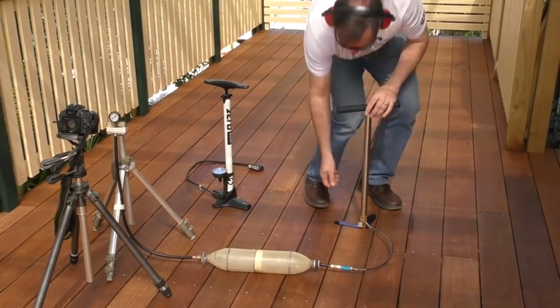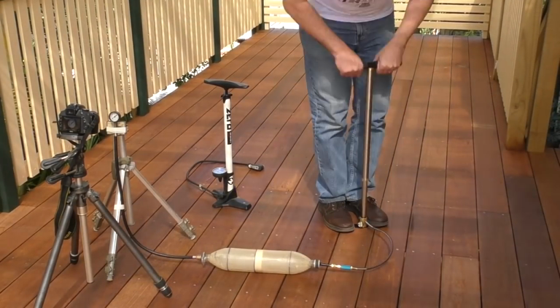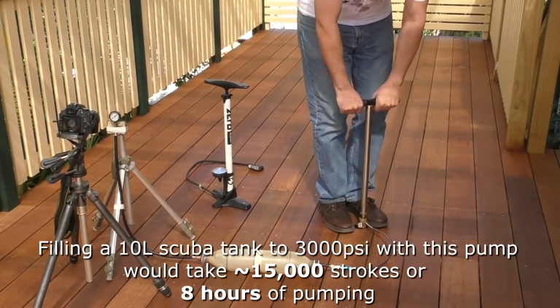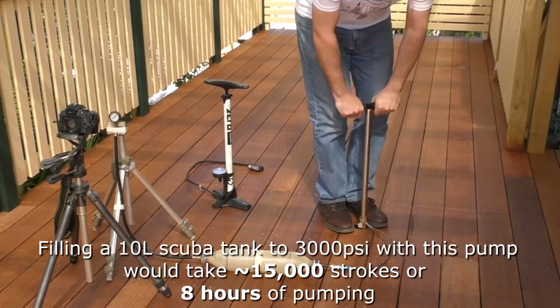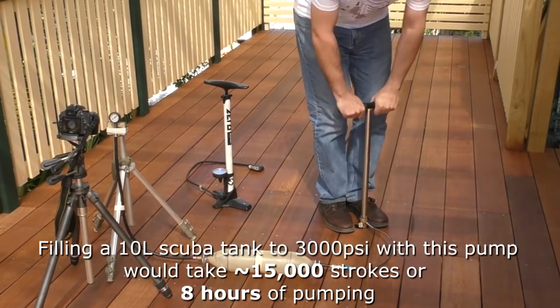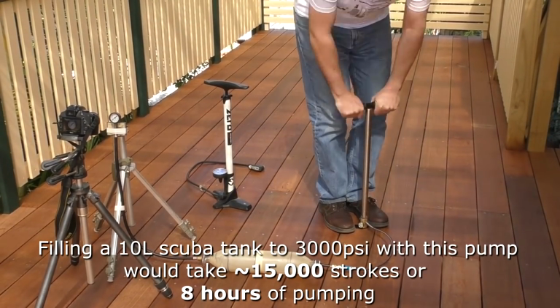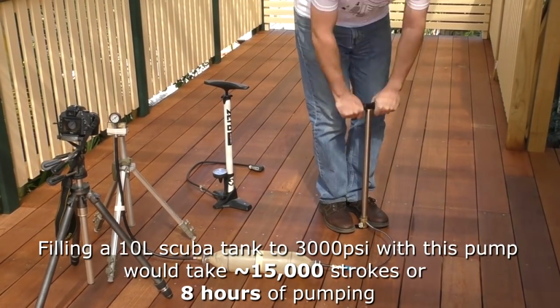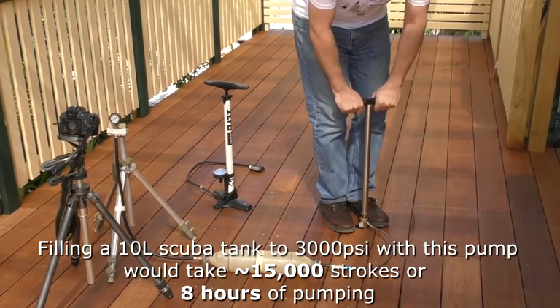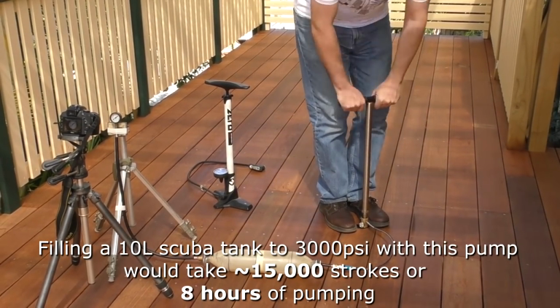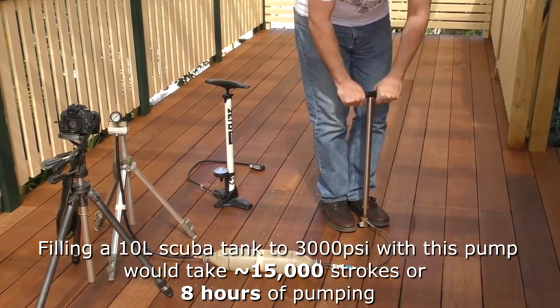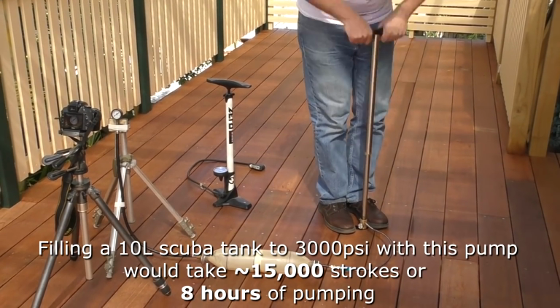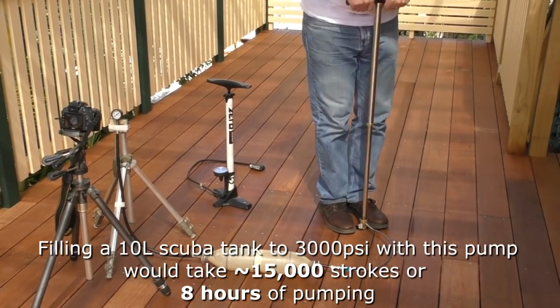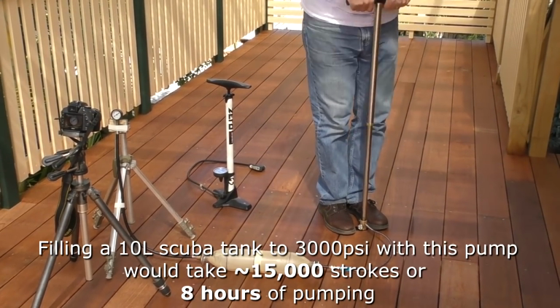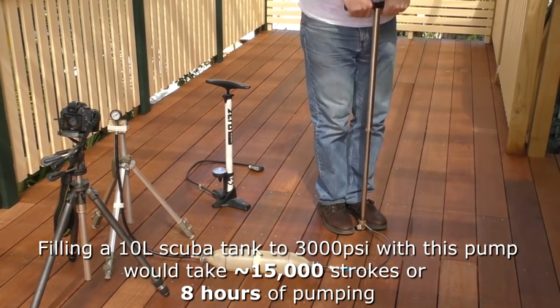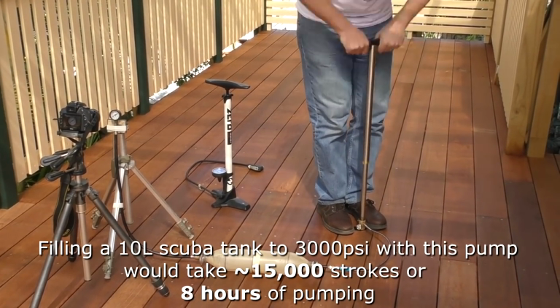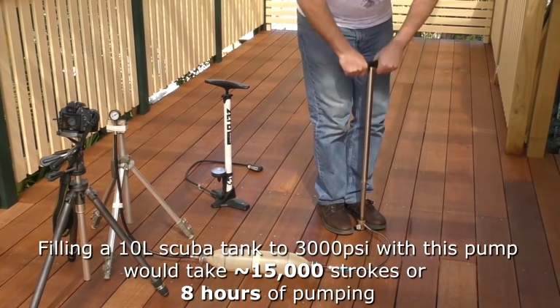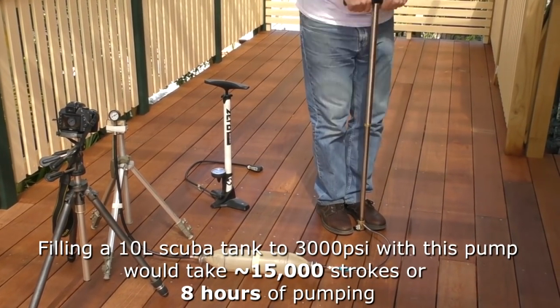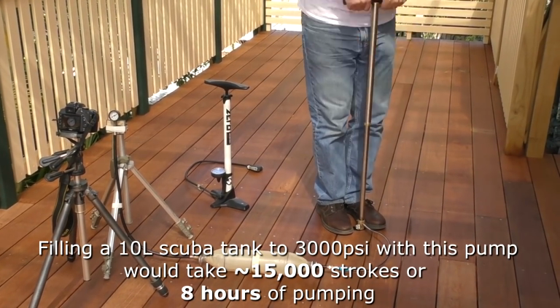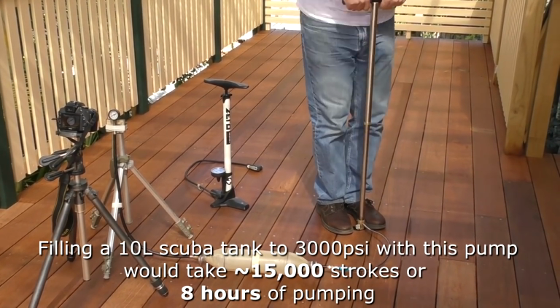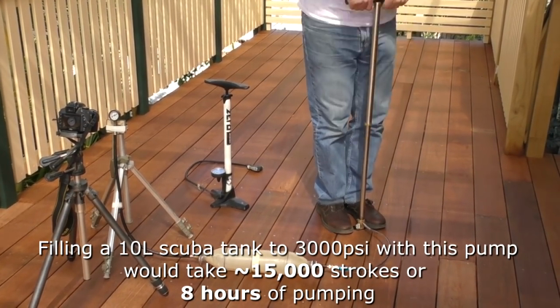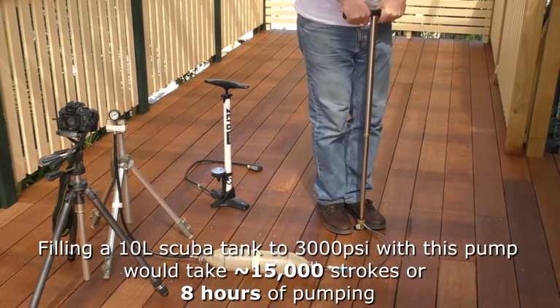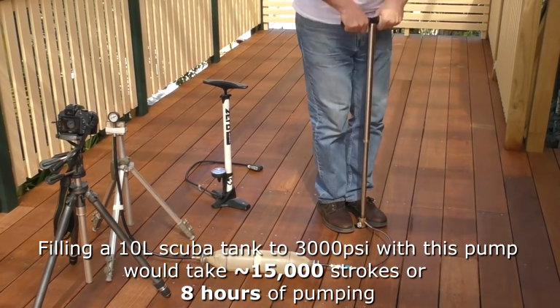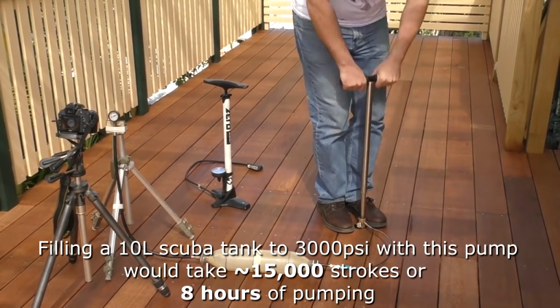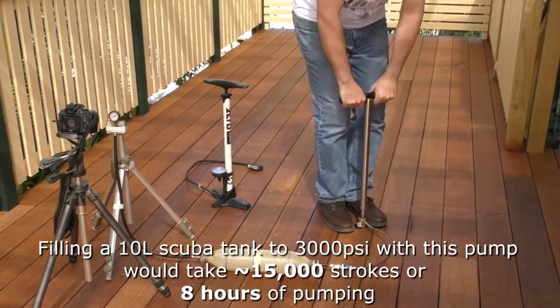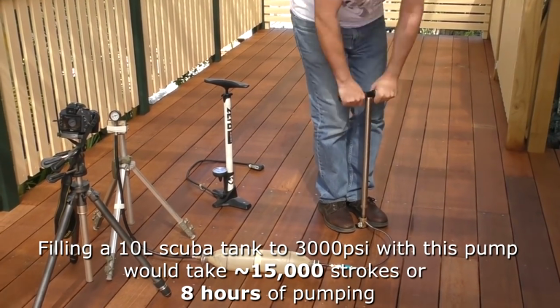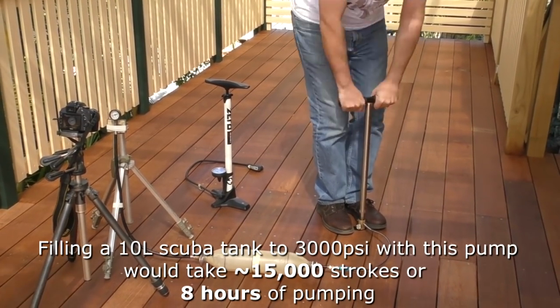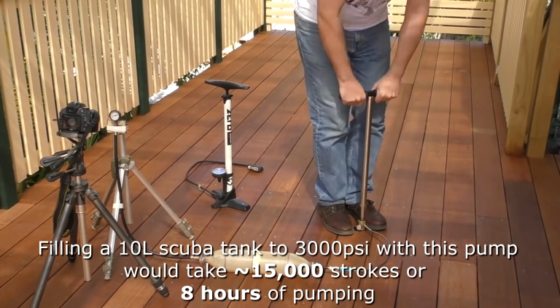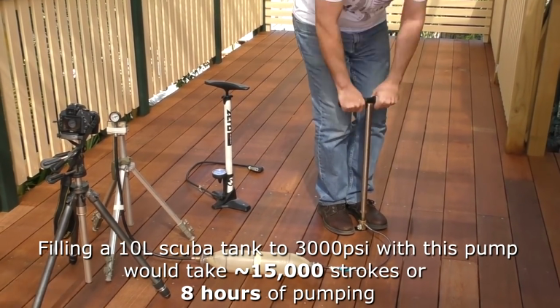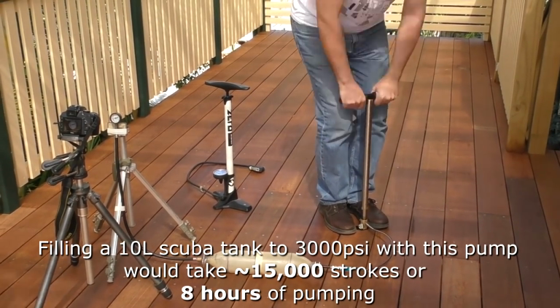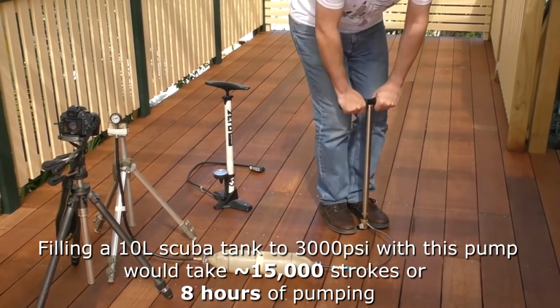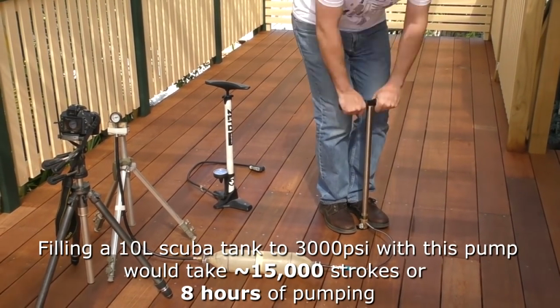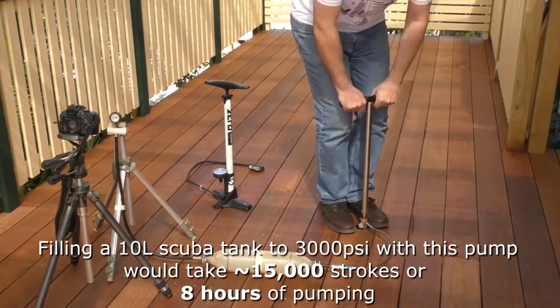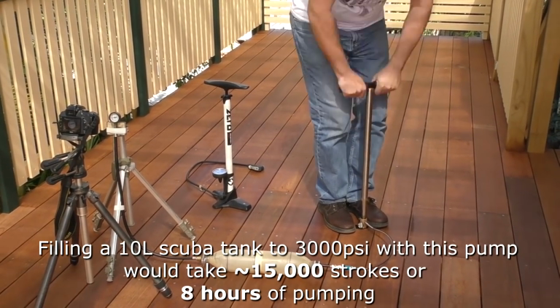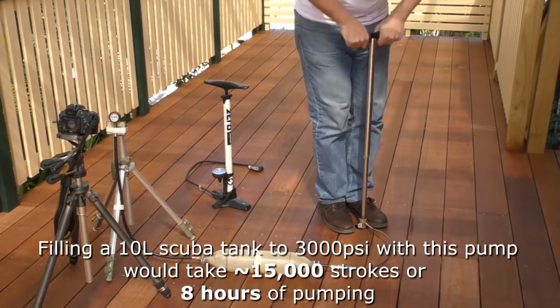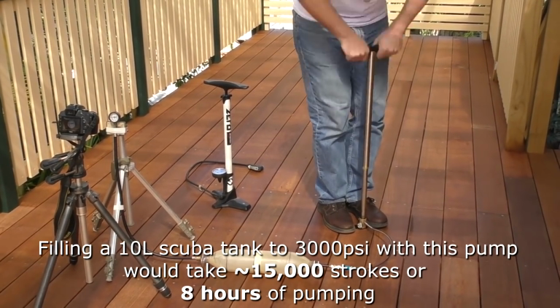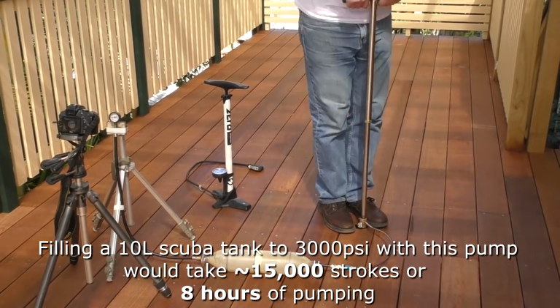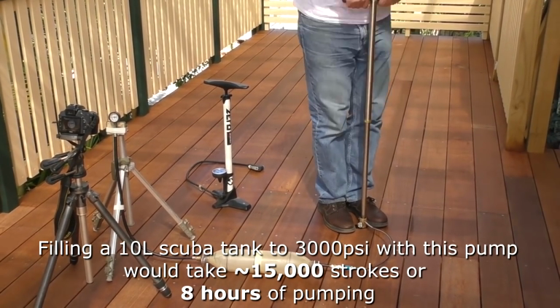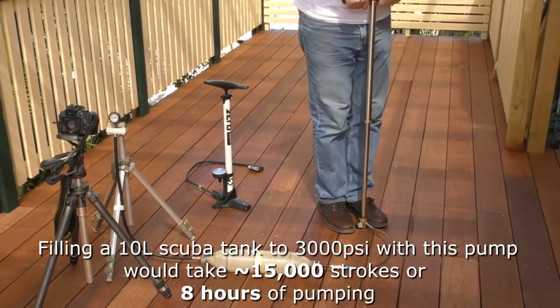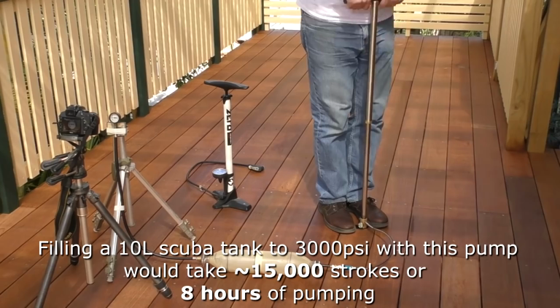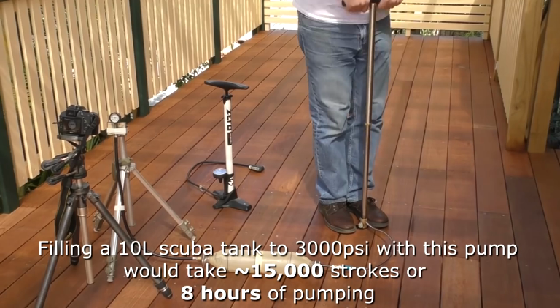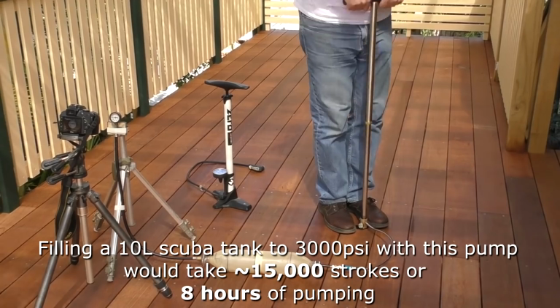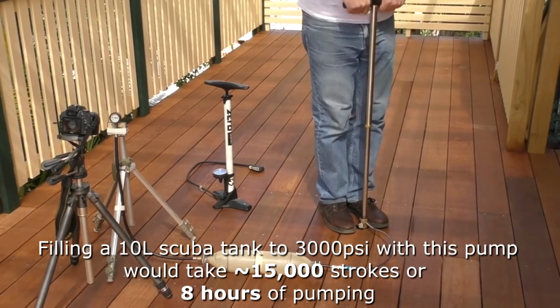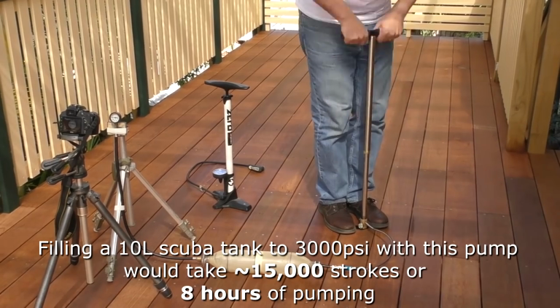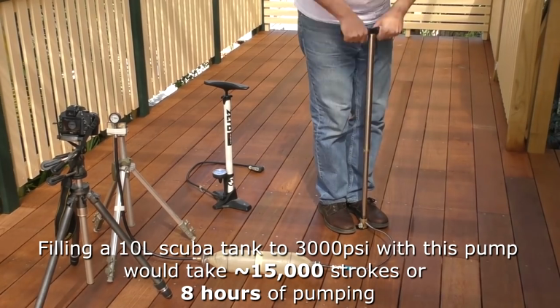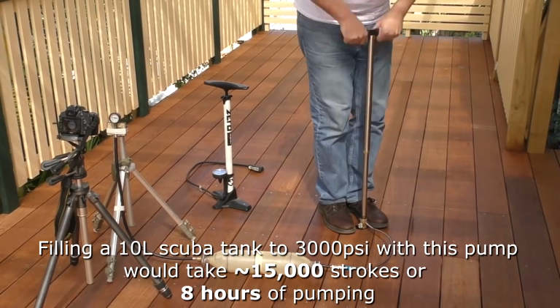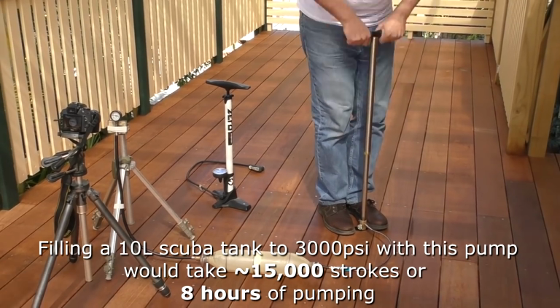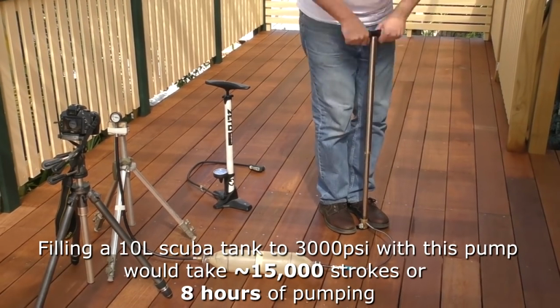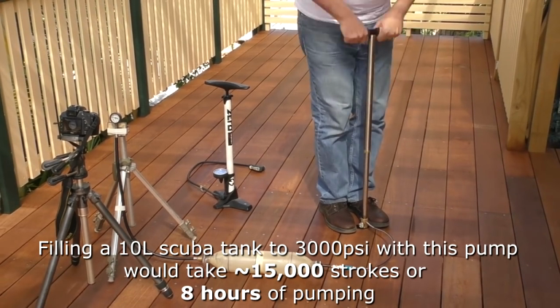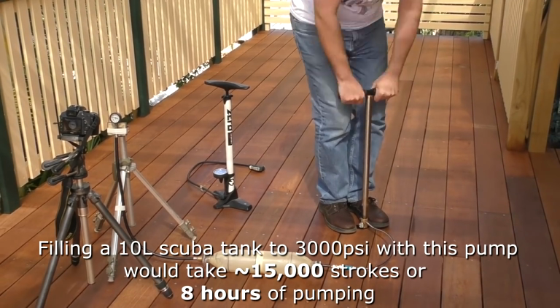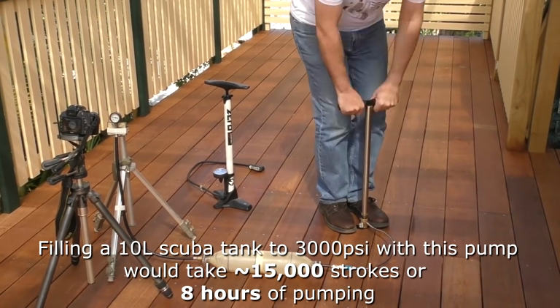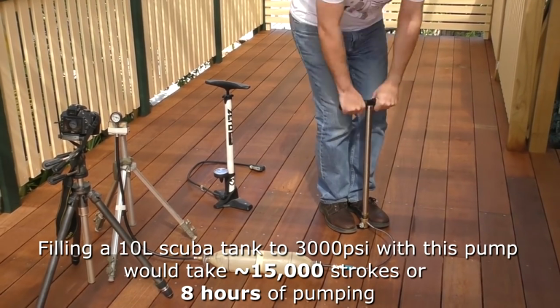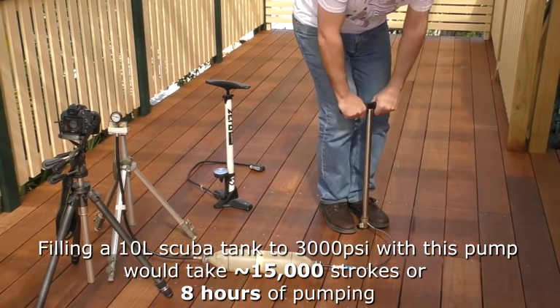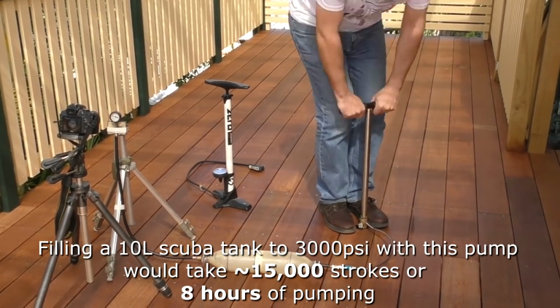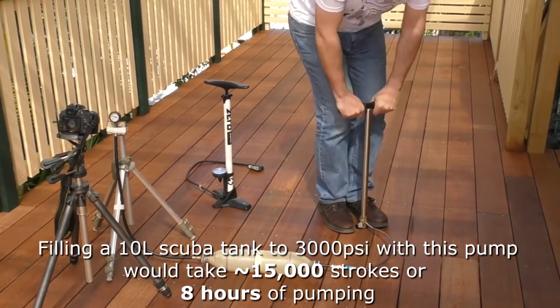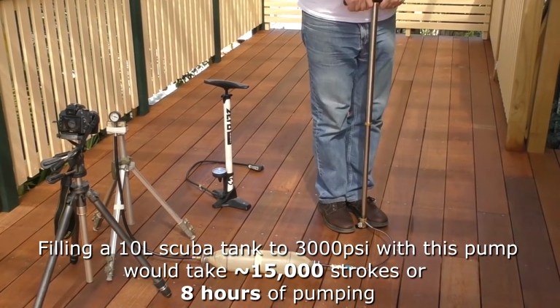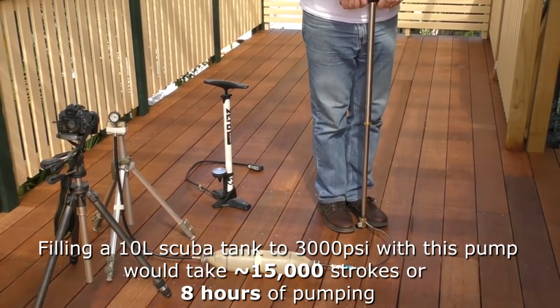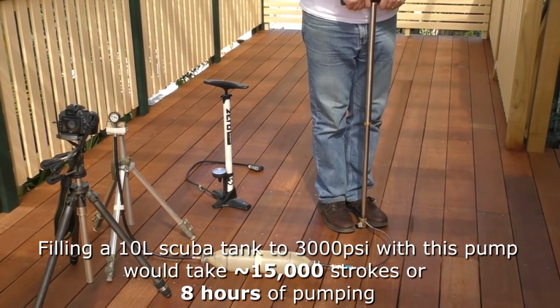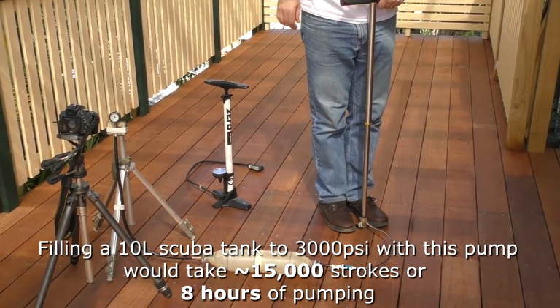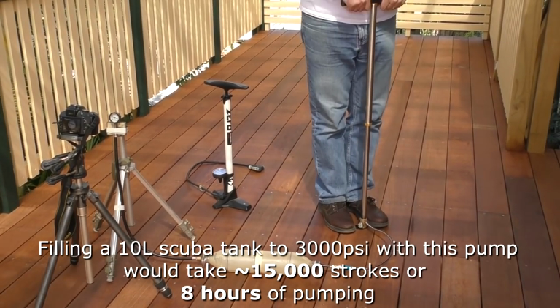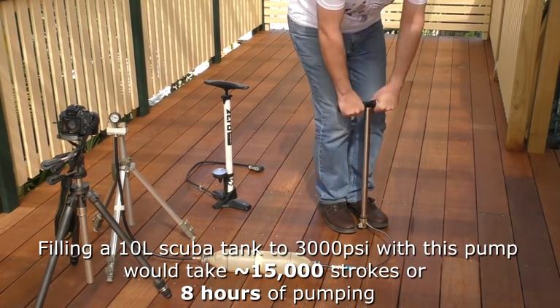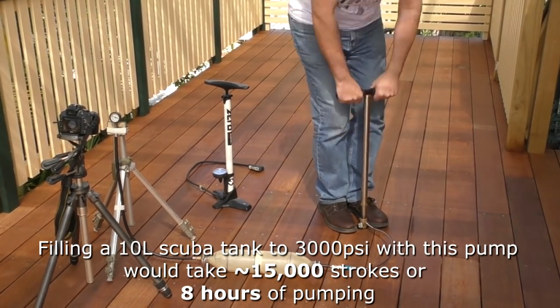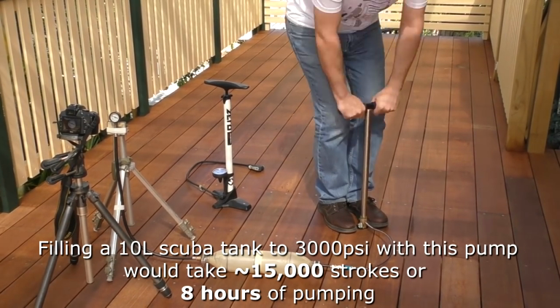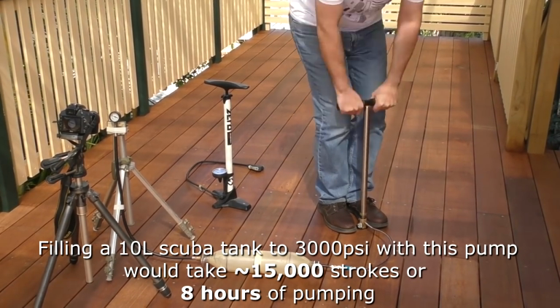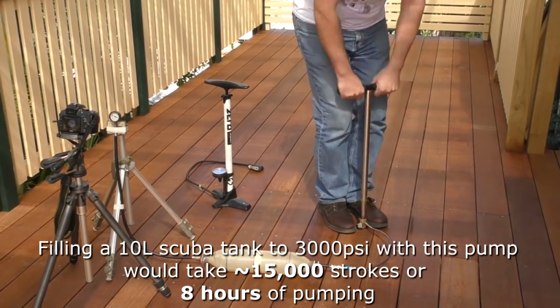For comparison, a 10 litre scuba tank would take about 15,000 strokes to fill with one of these pumps to 3,000 psi.